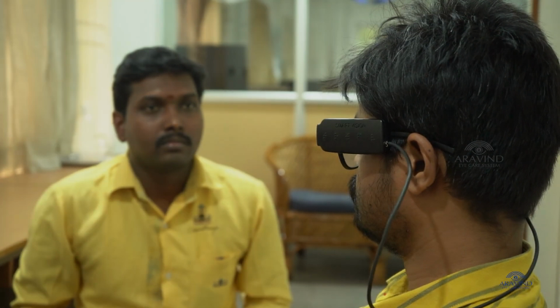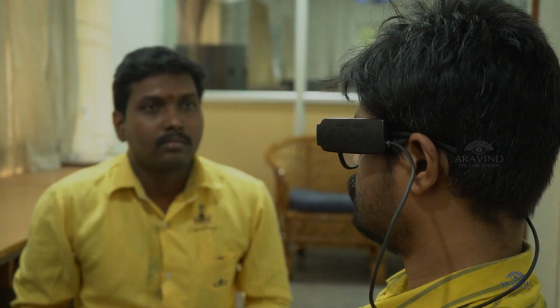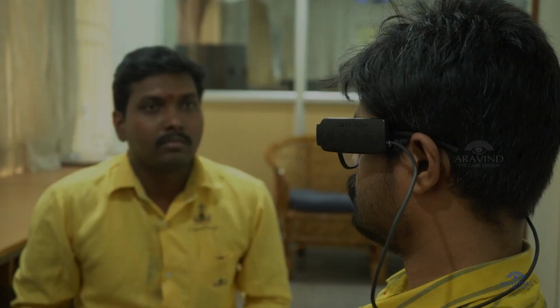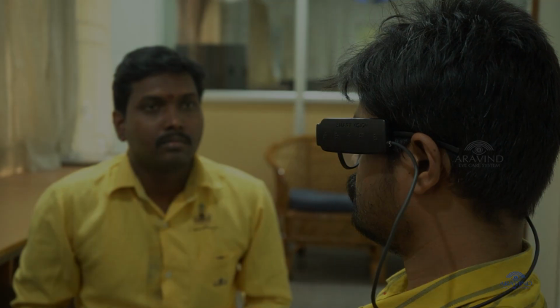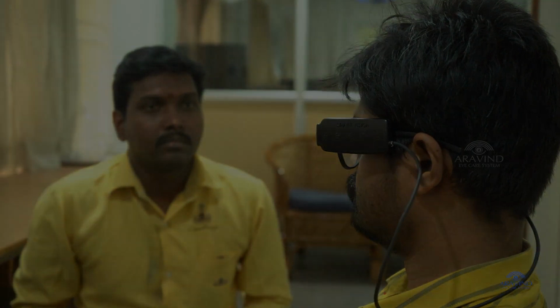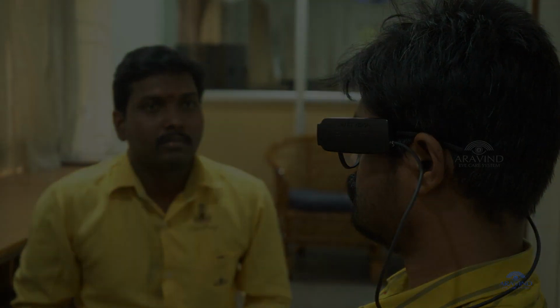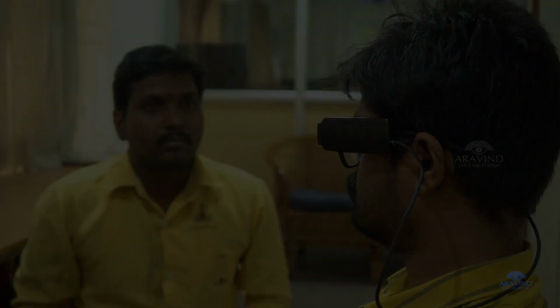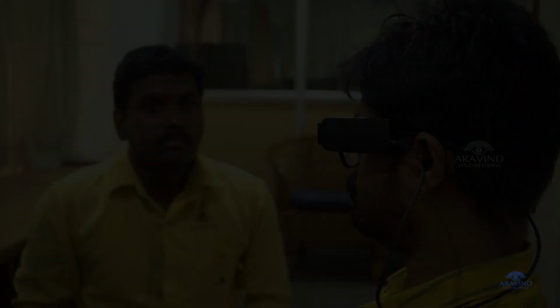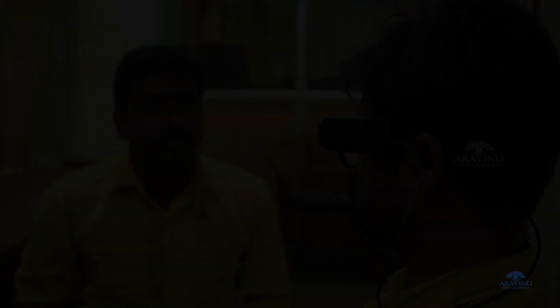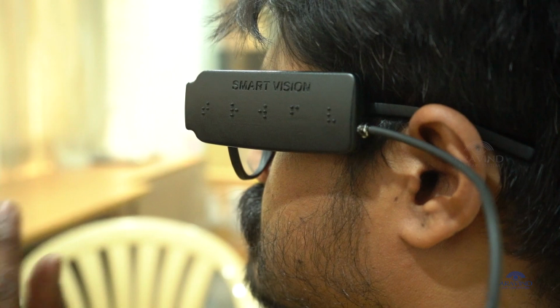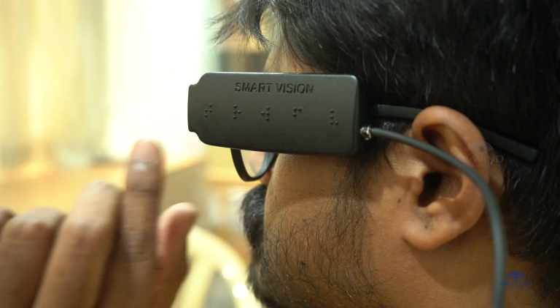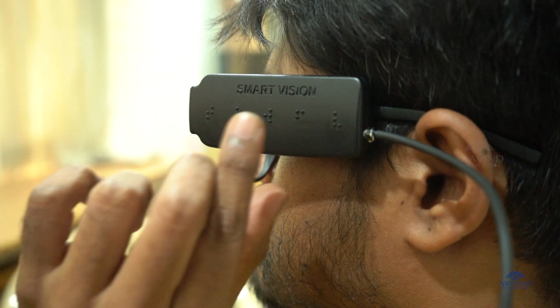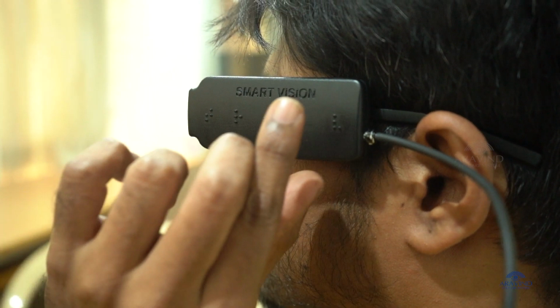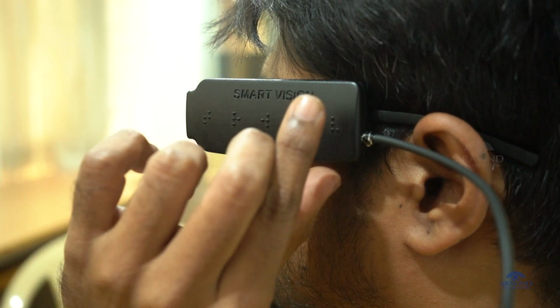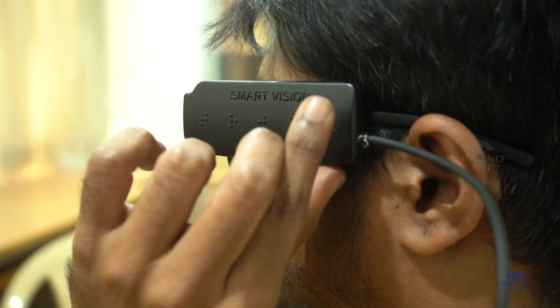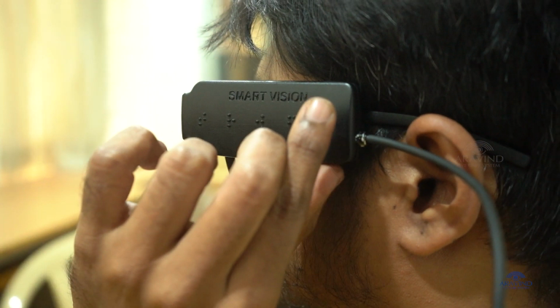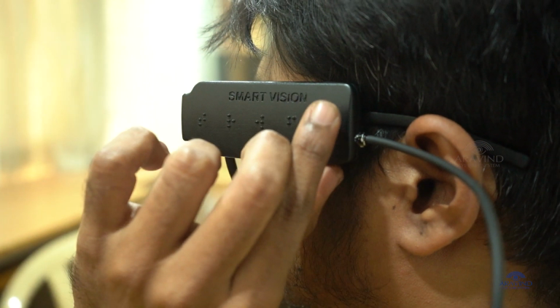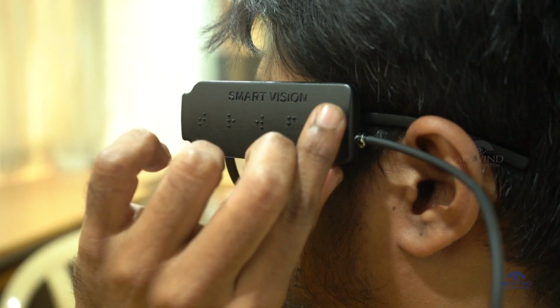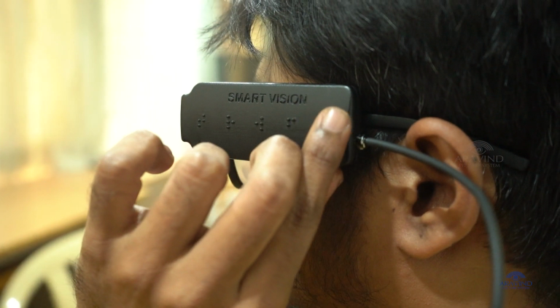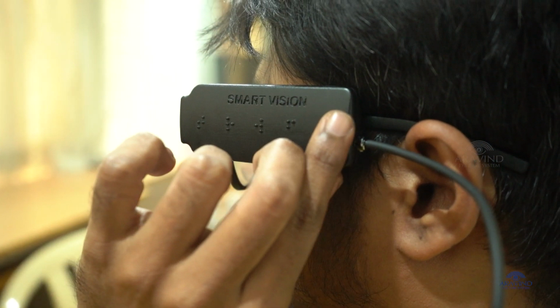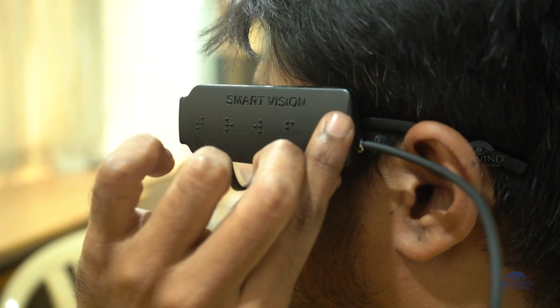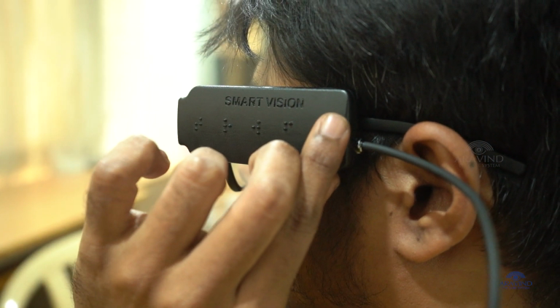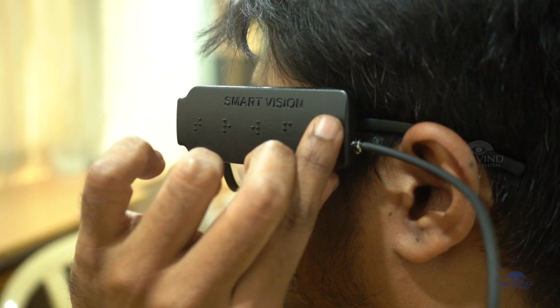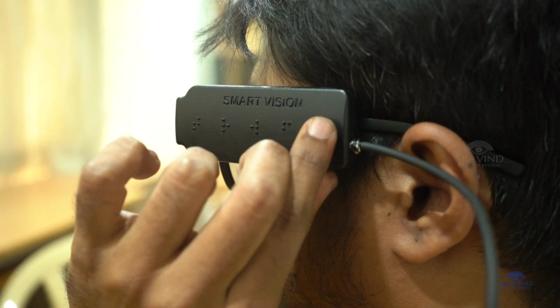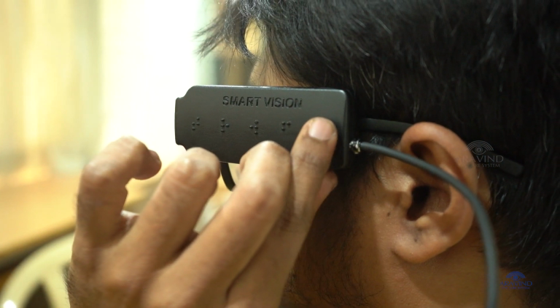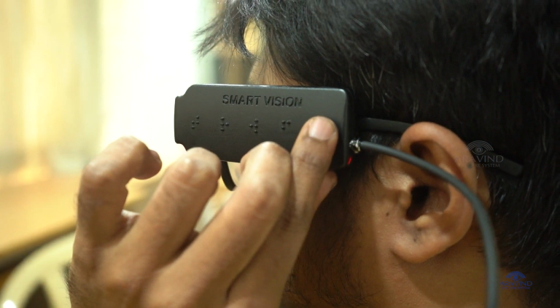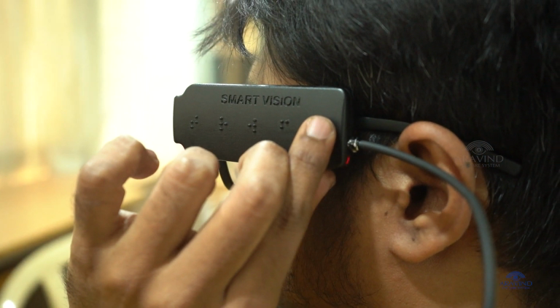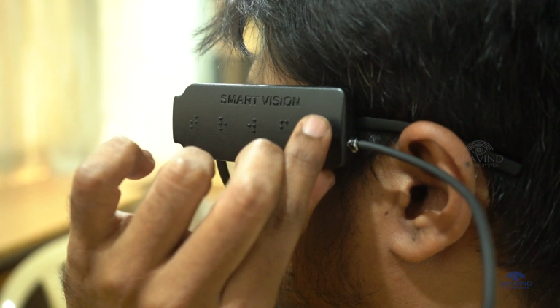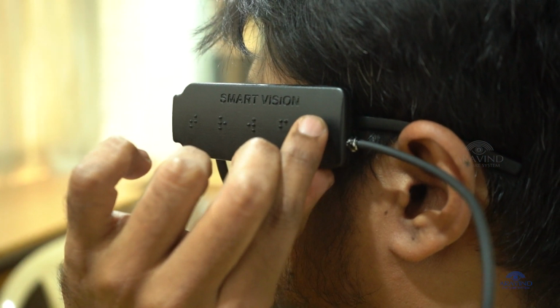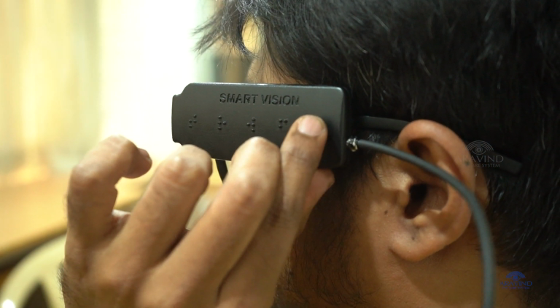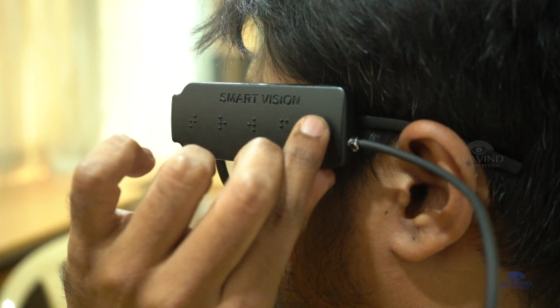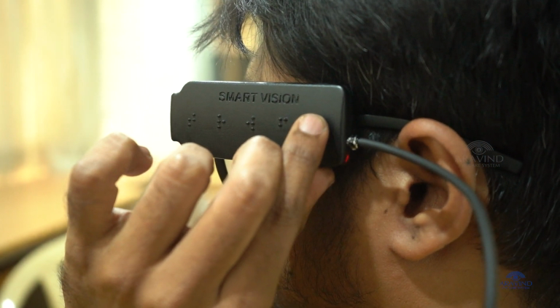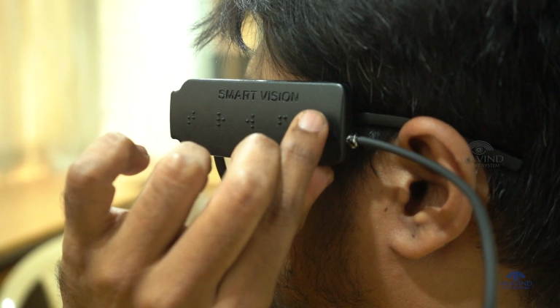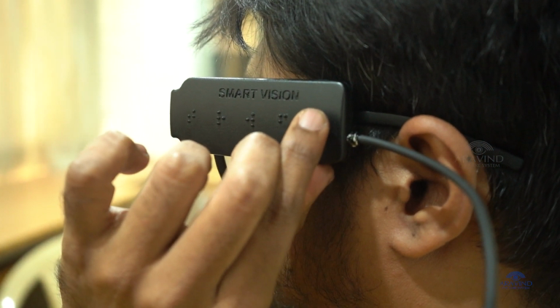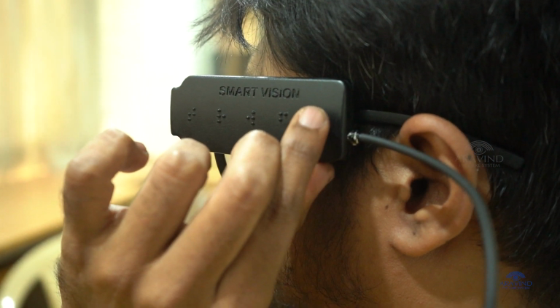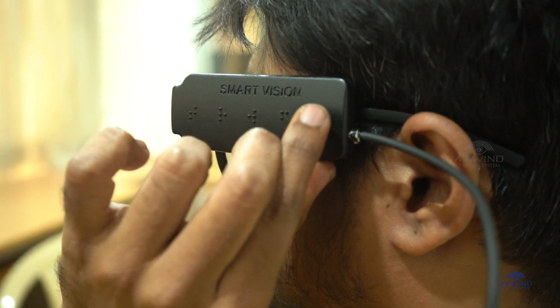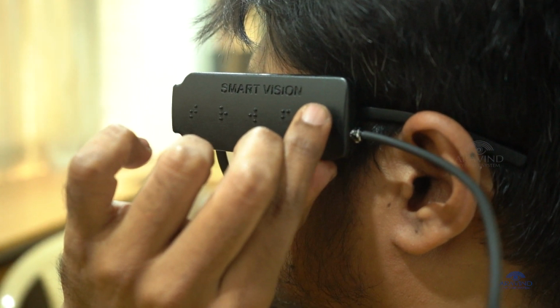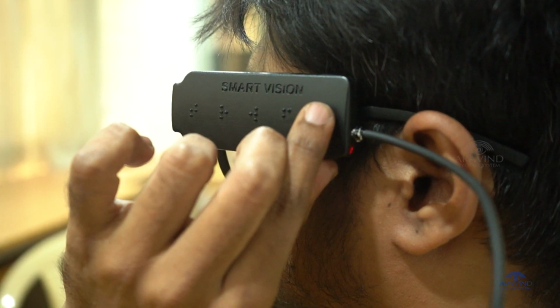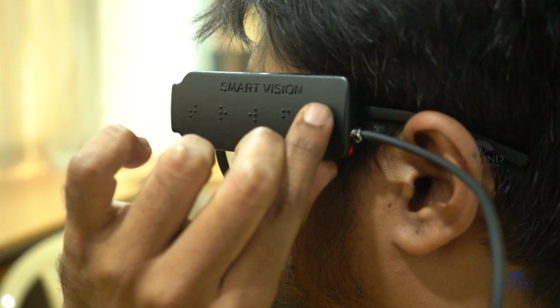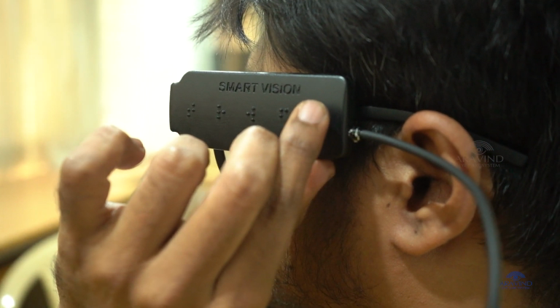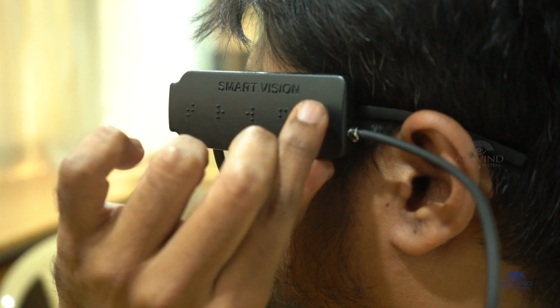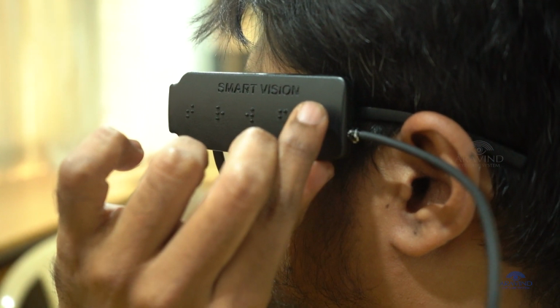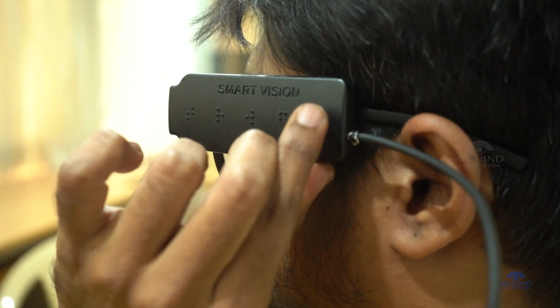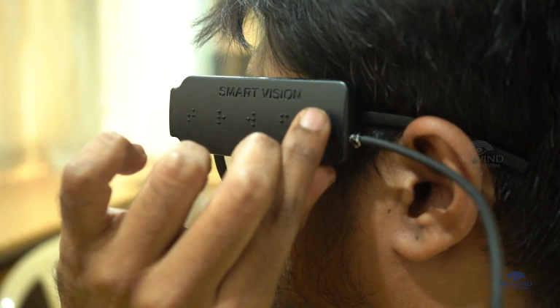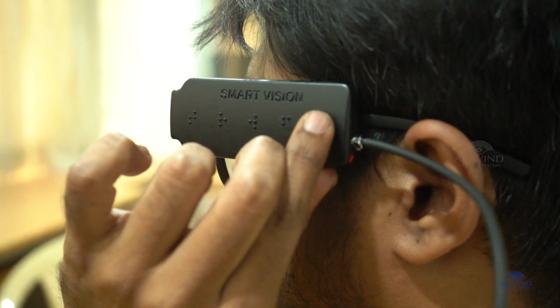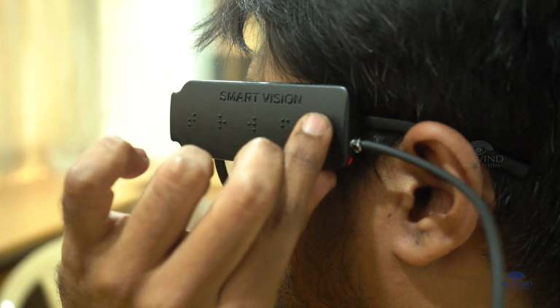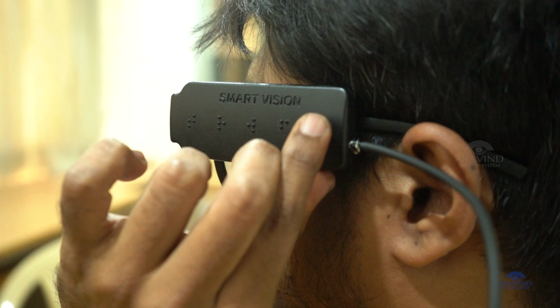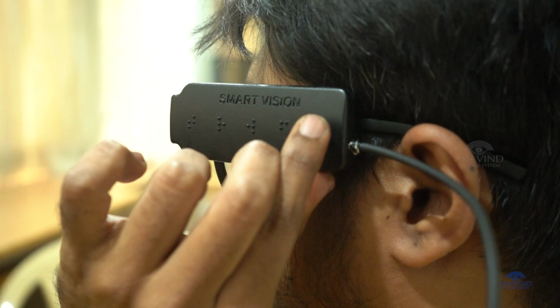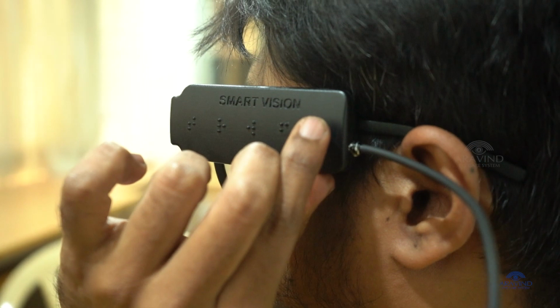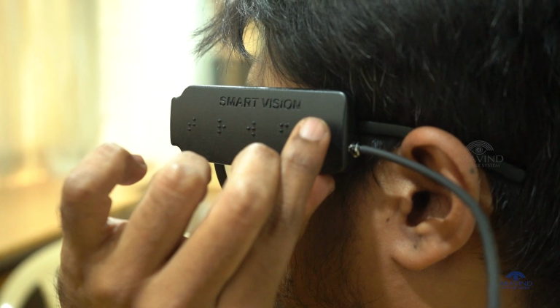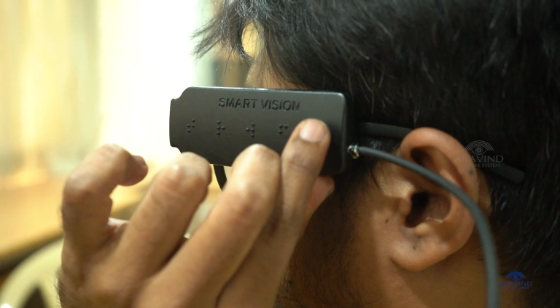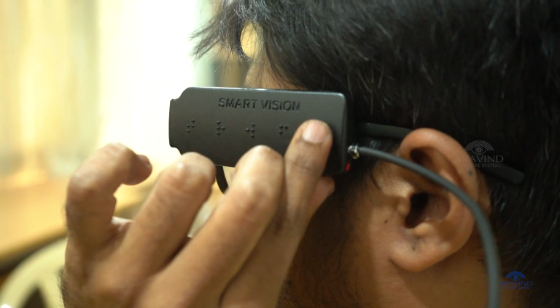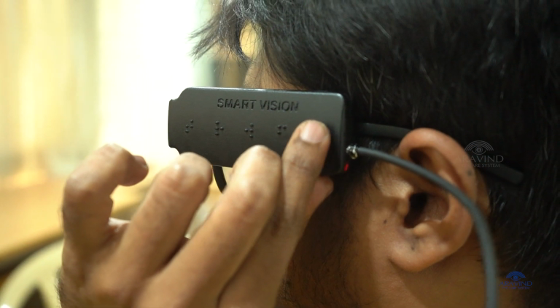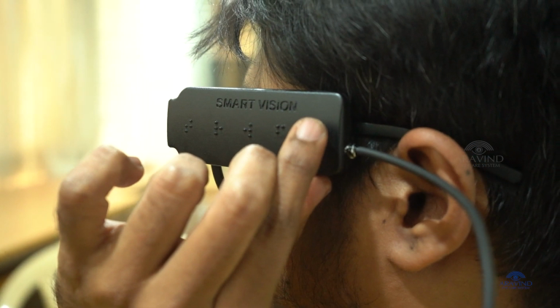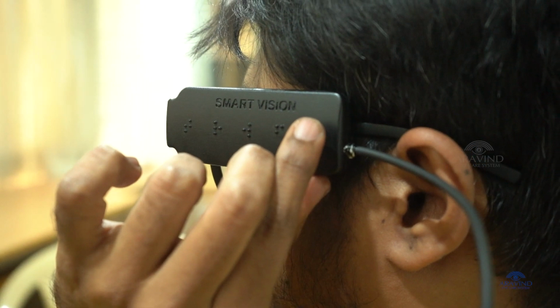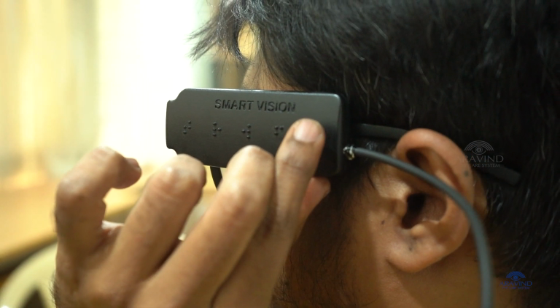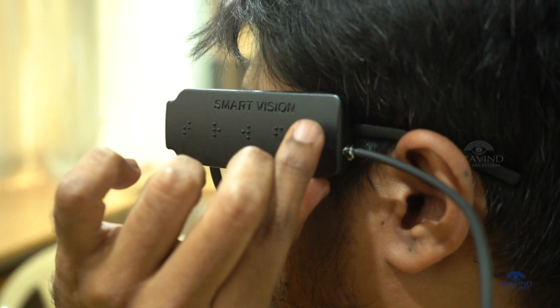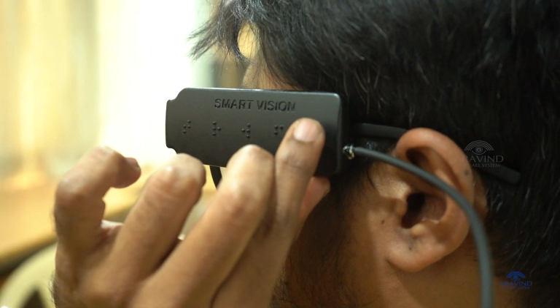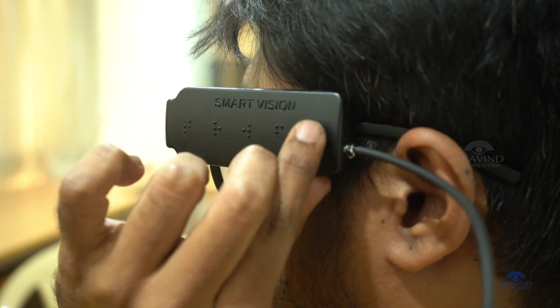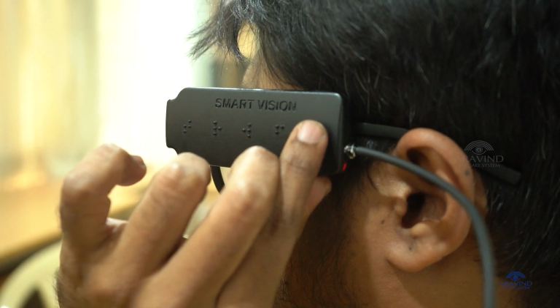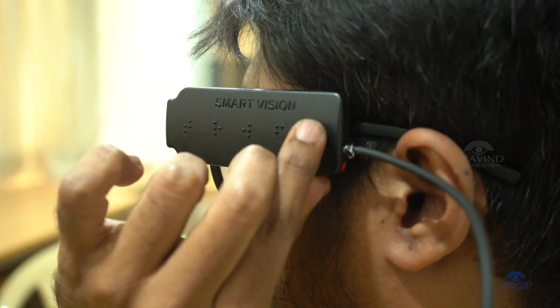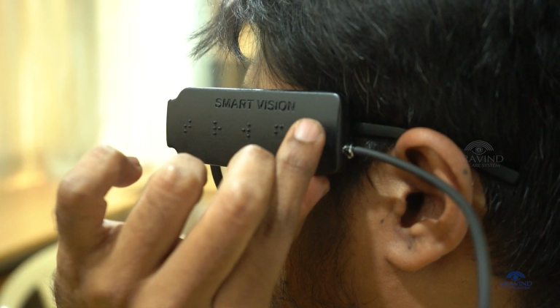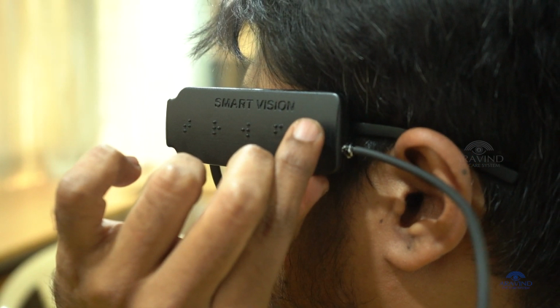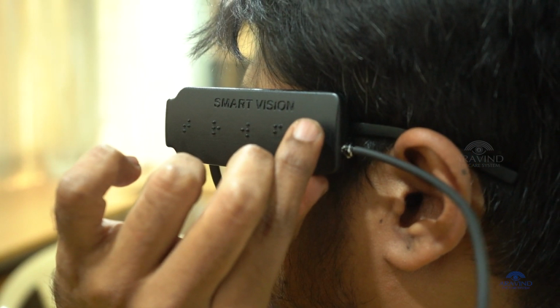The fifth button, marked as V in Braille, helps control the volume of the speaker.